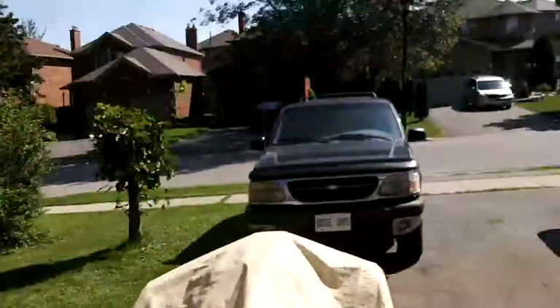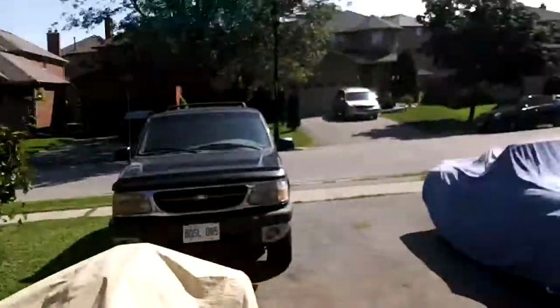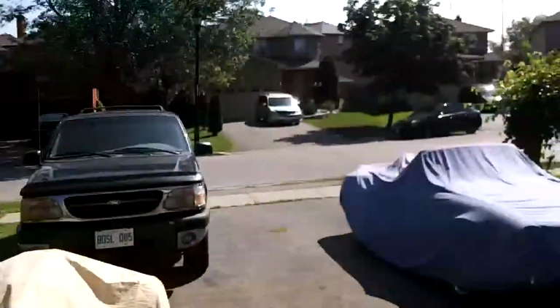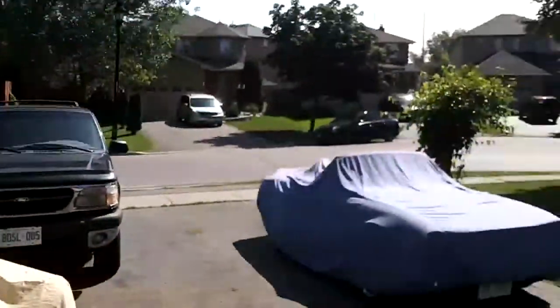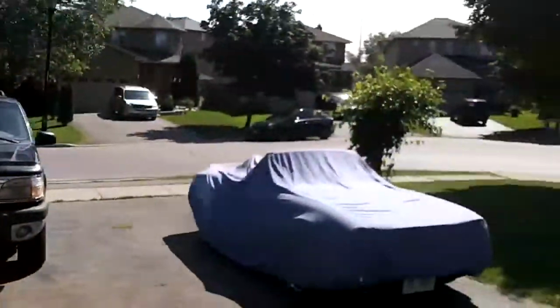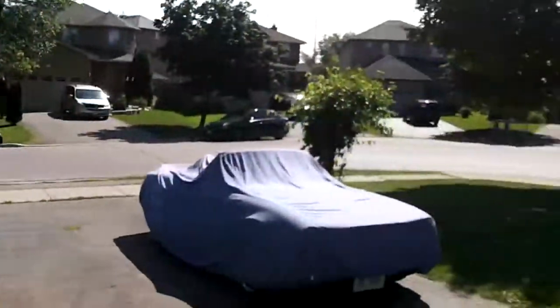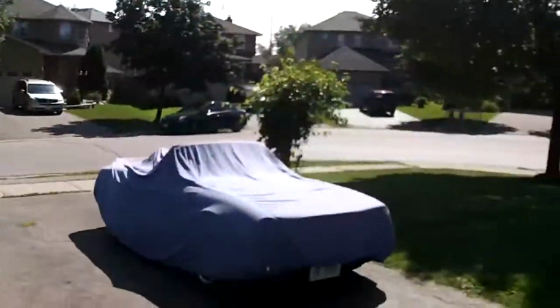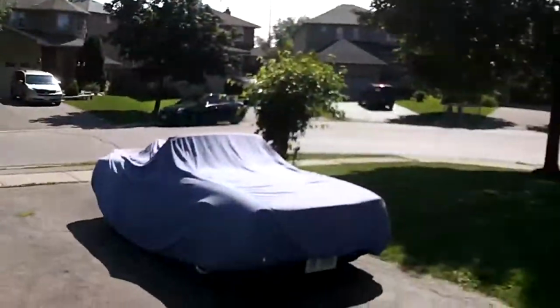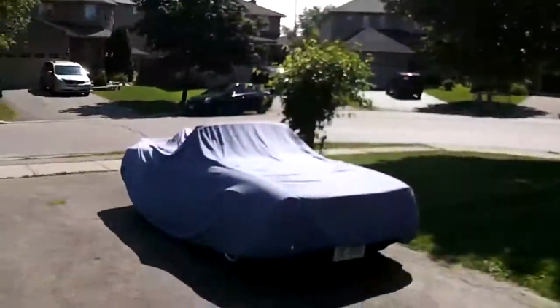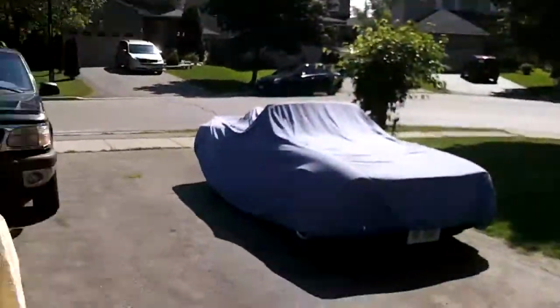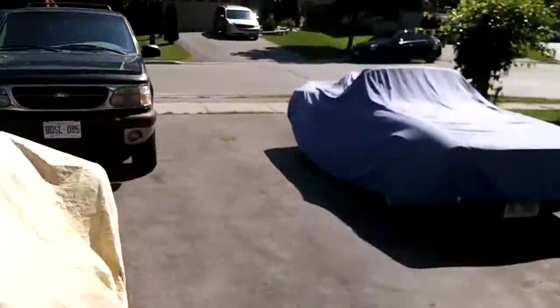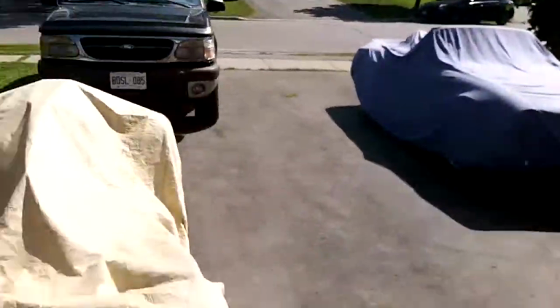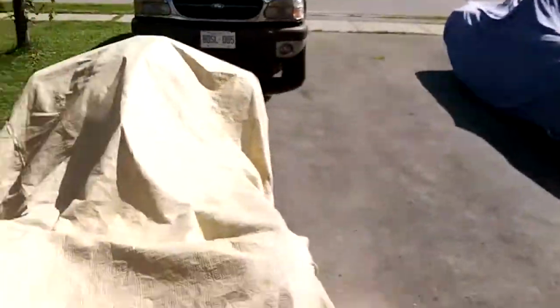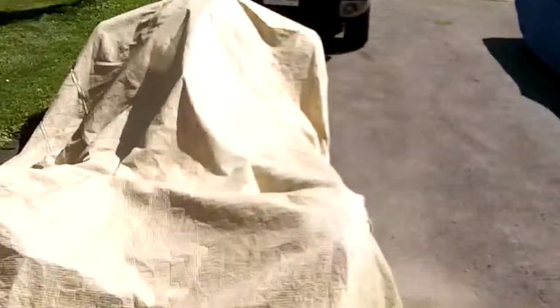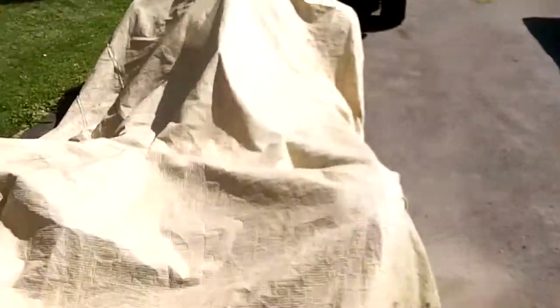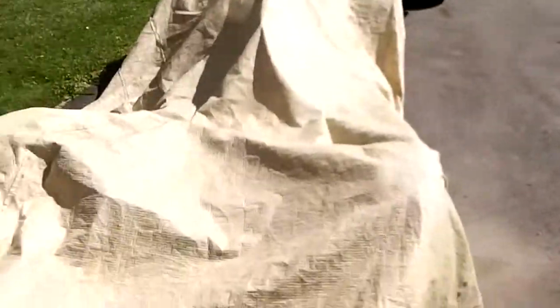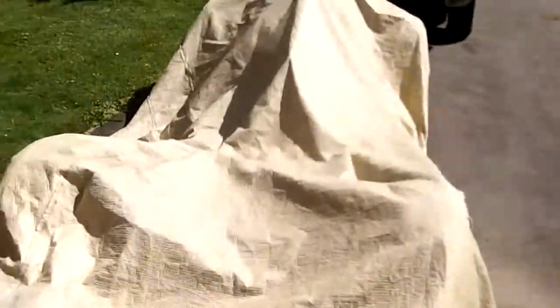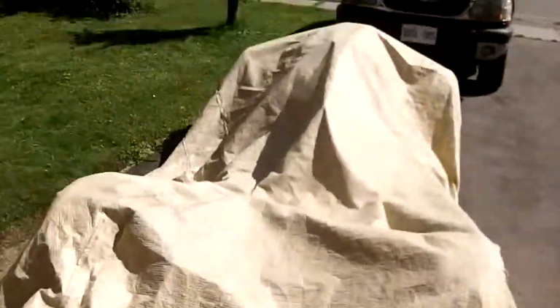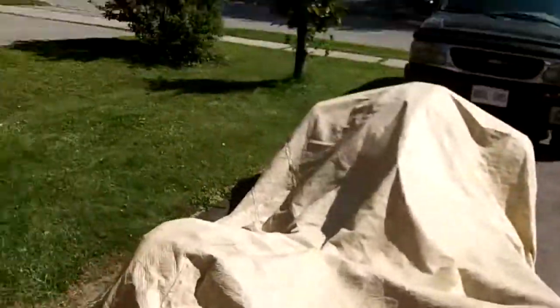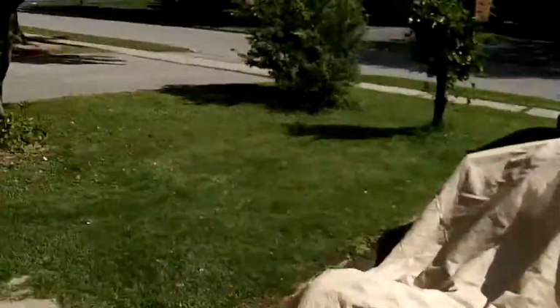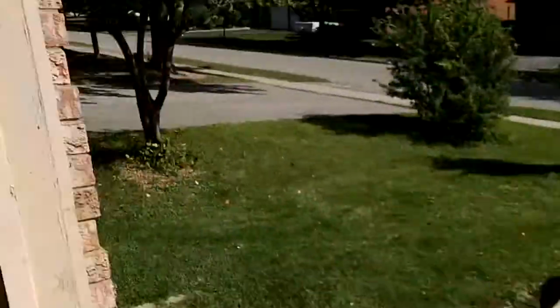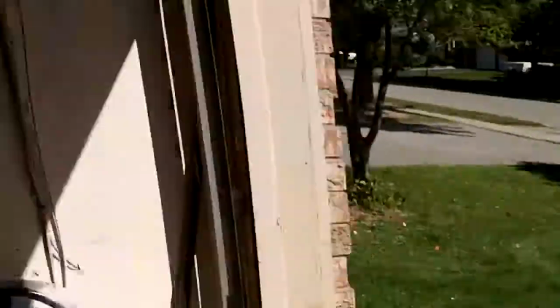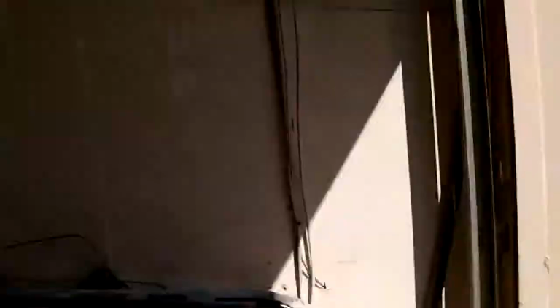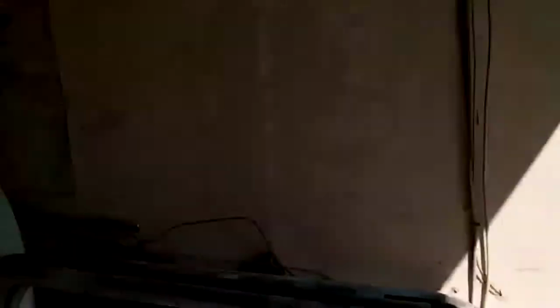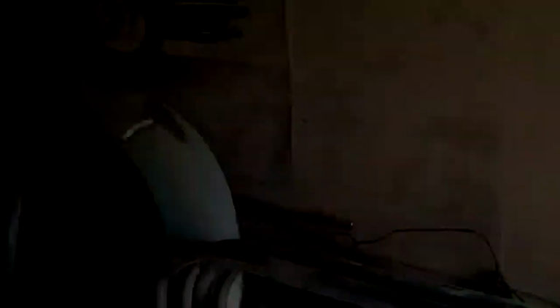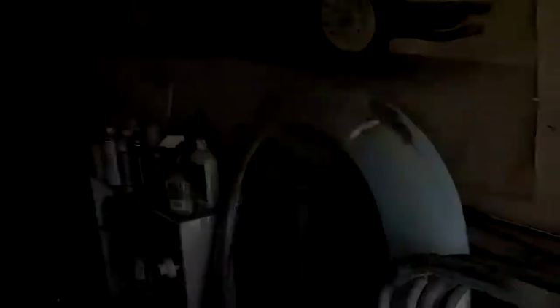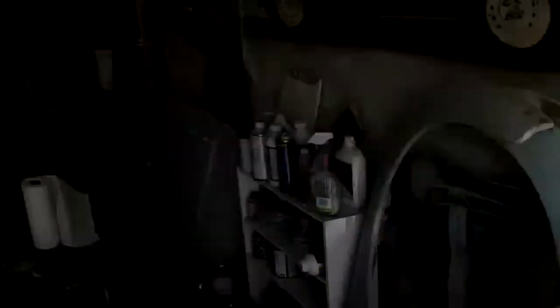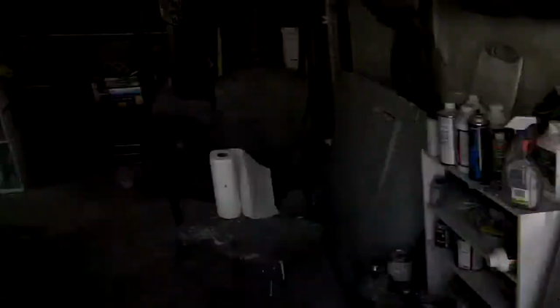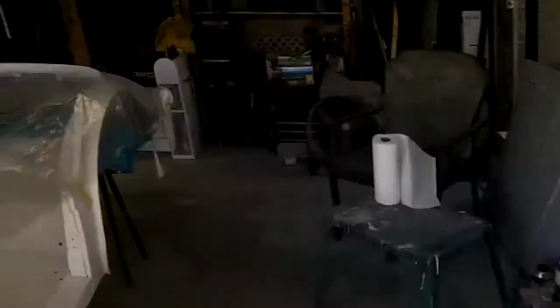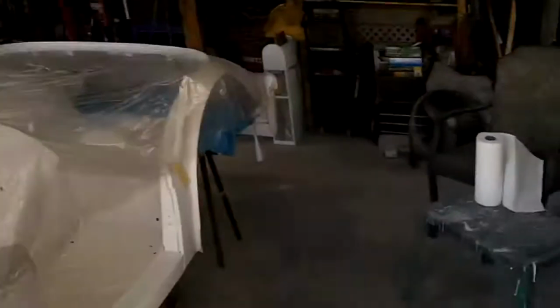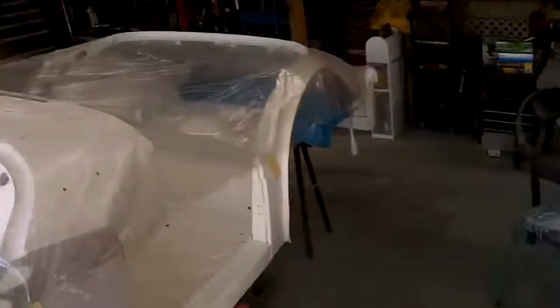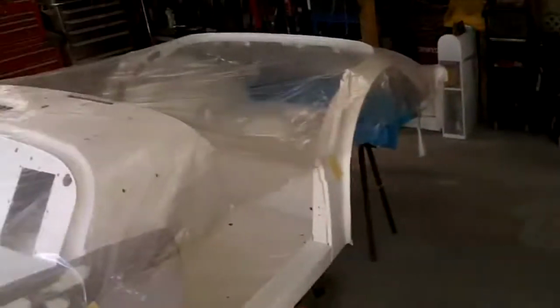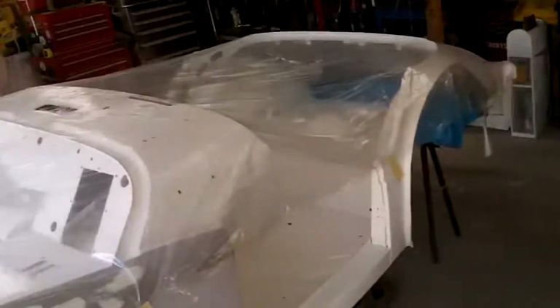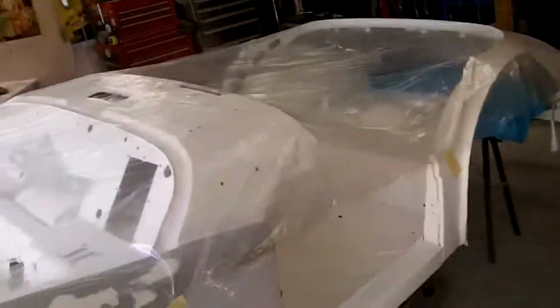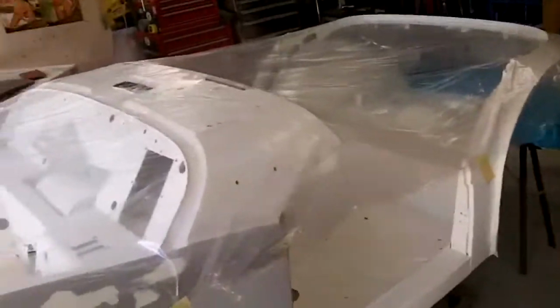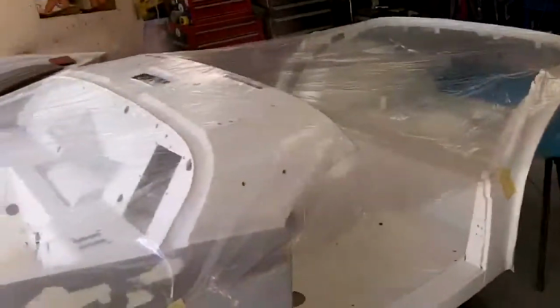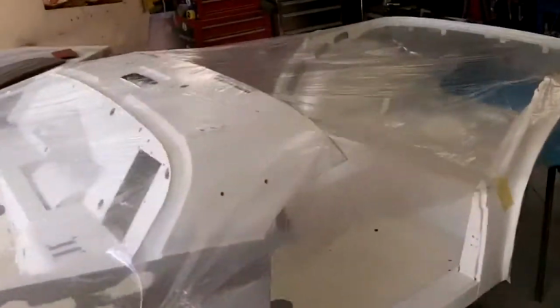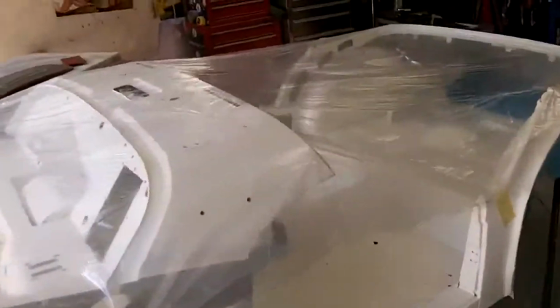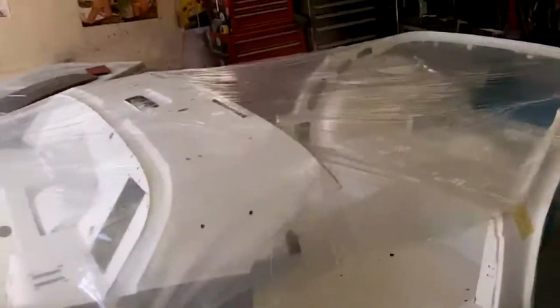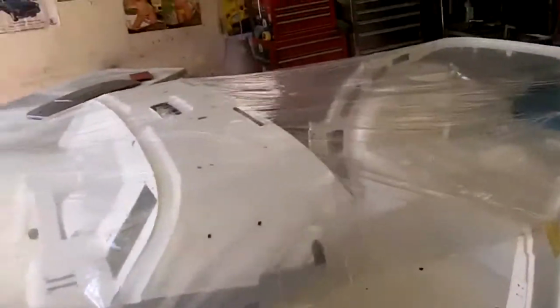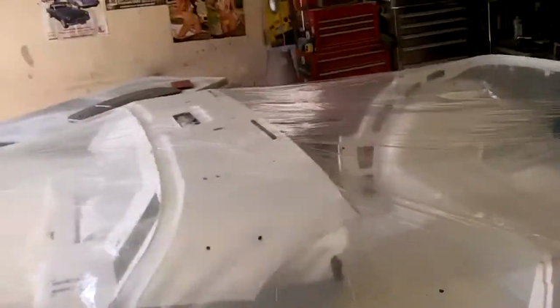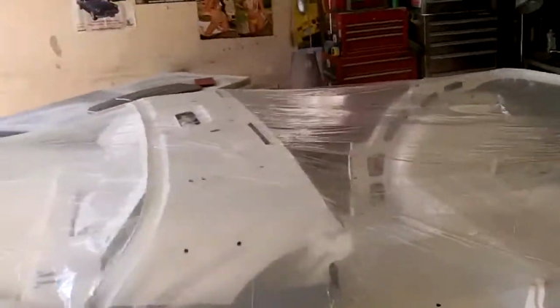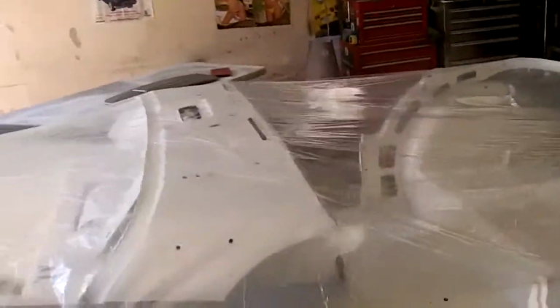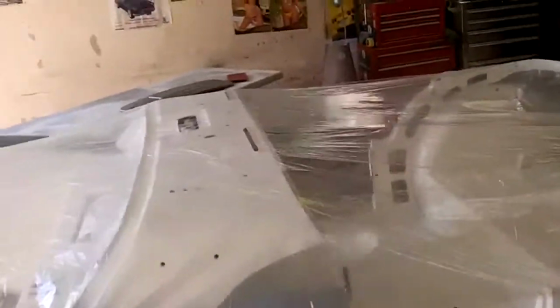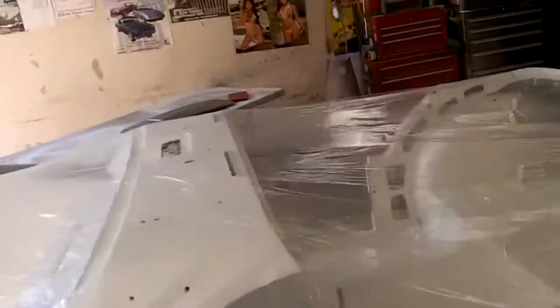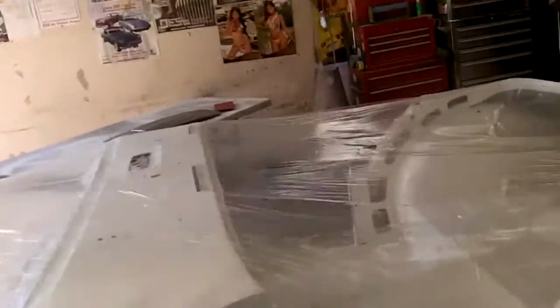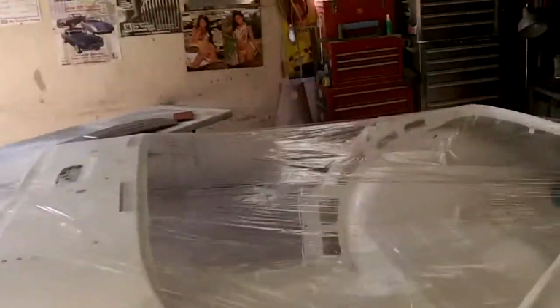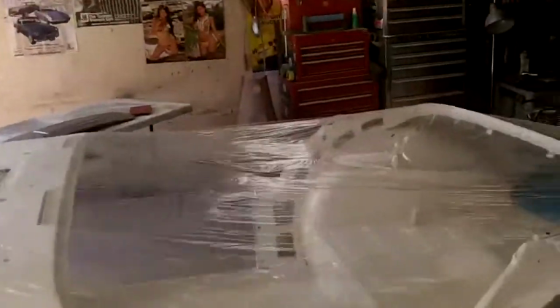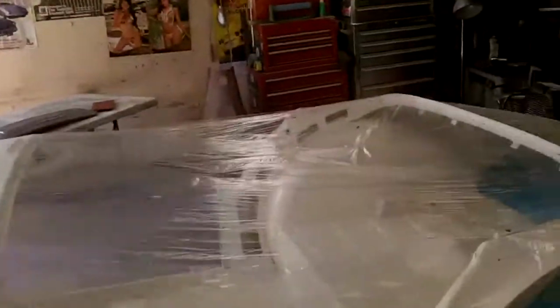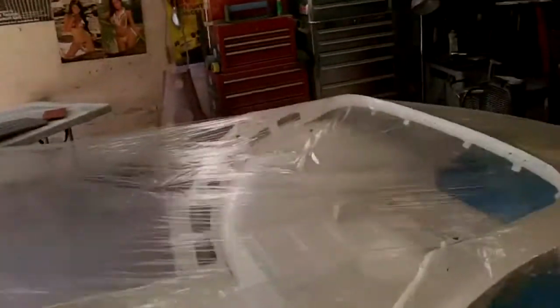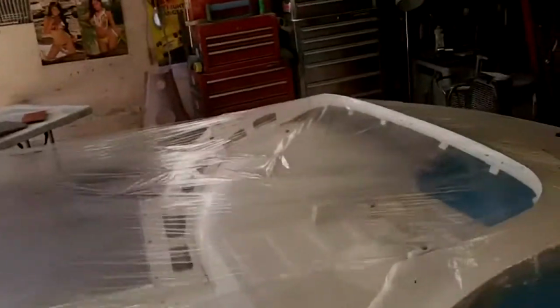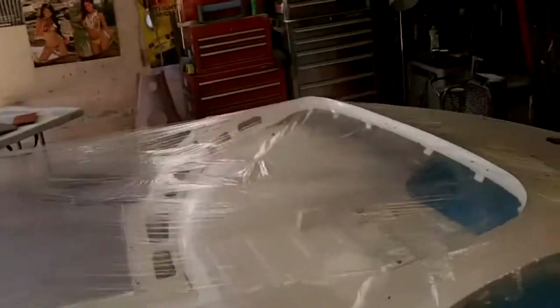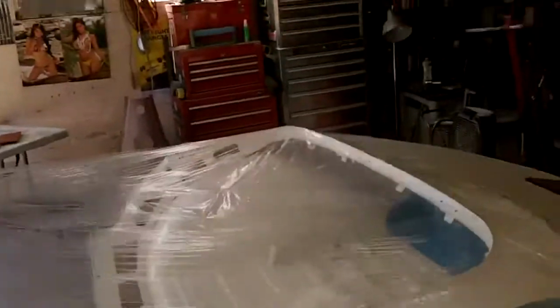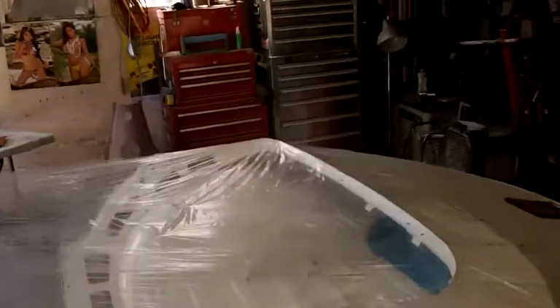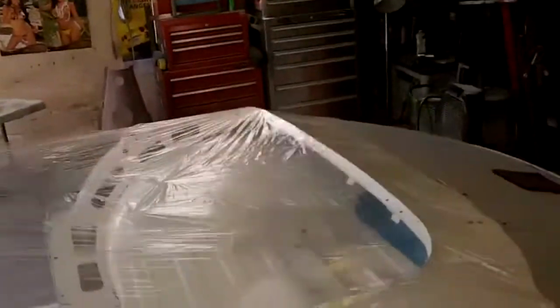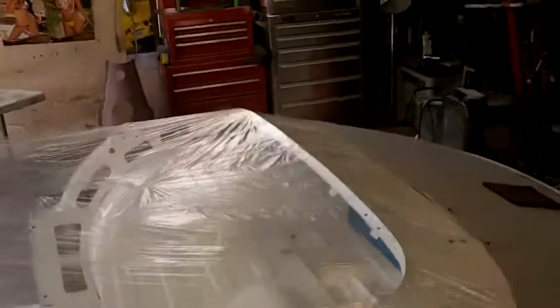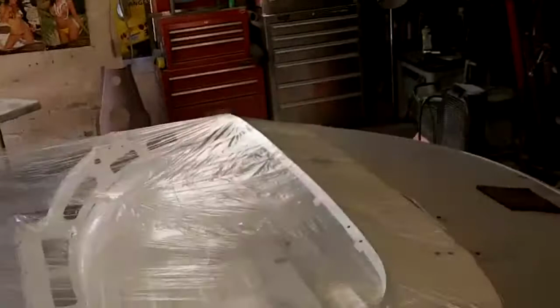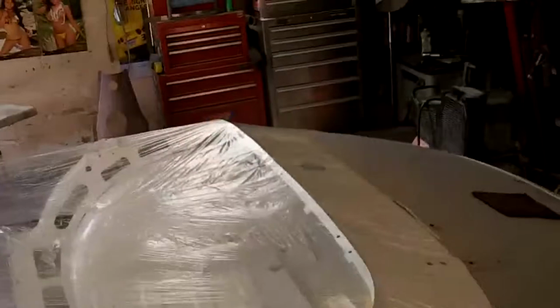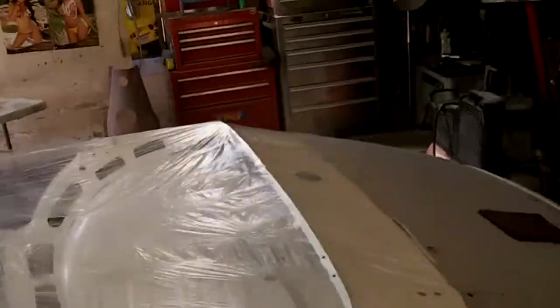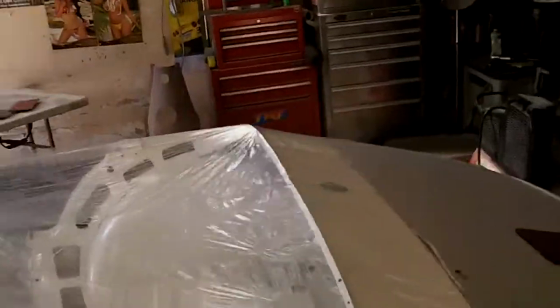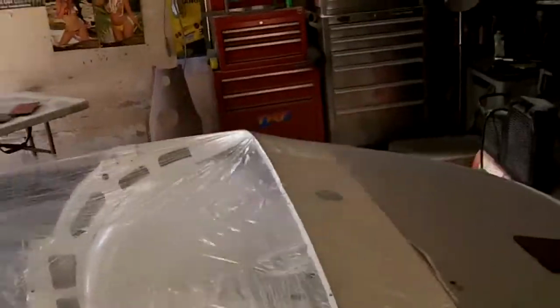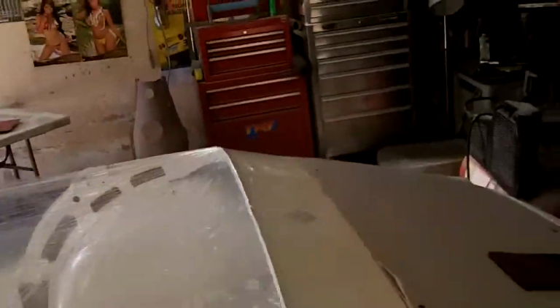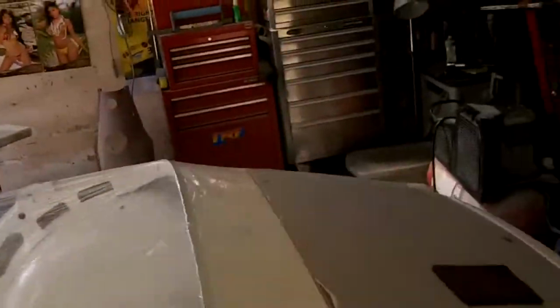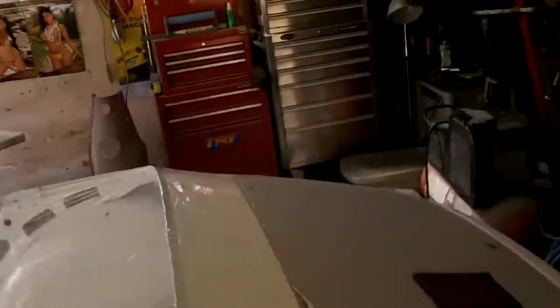The TR6 is outside, the chassis is outside, so that means we're back inside working on the body and some of the remaining parts today.